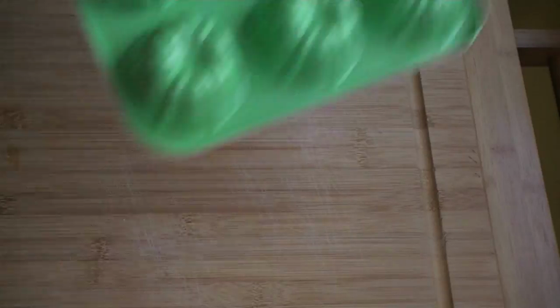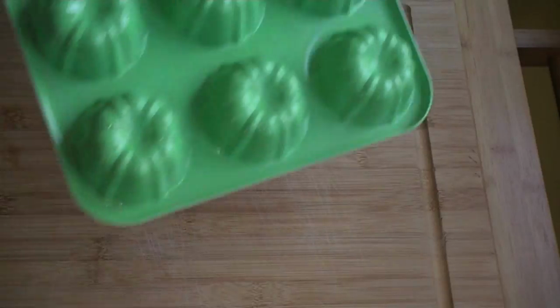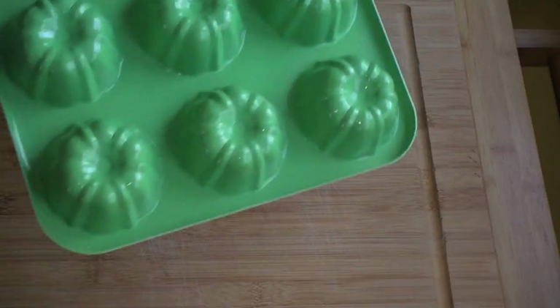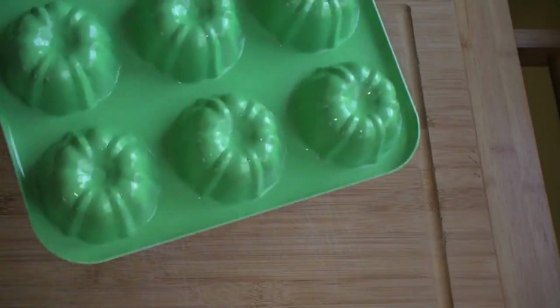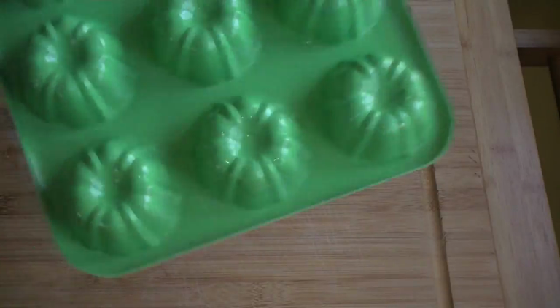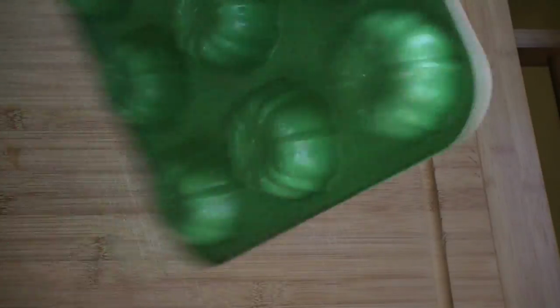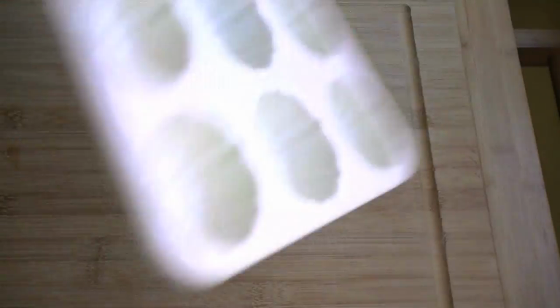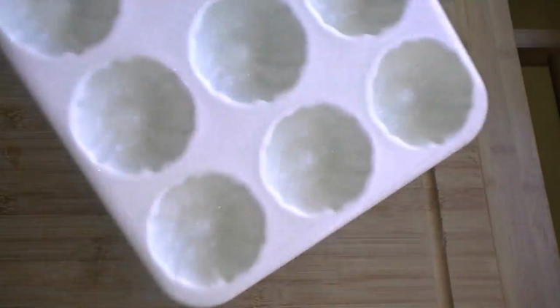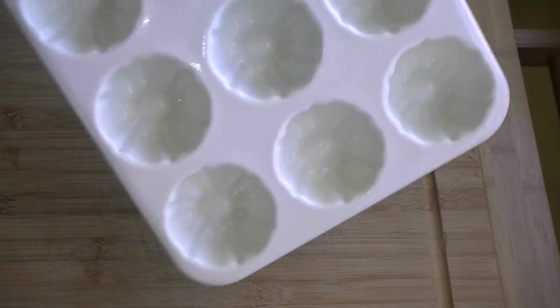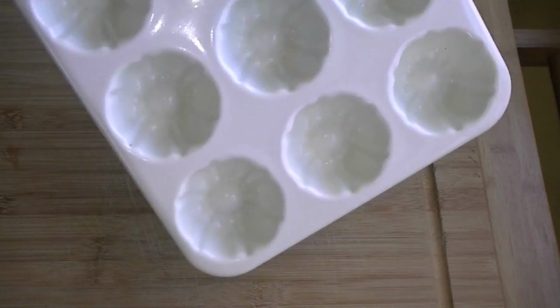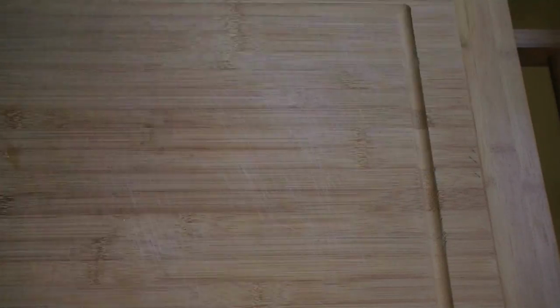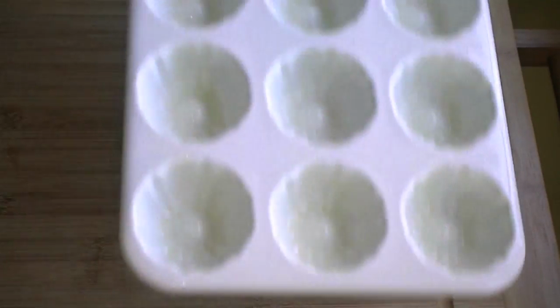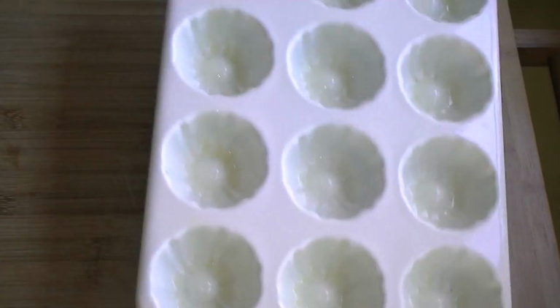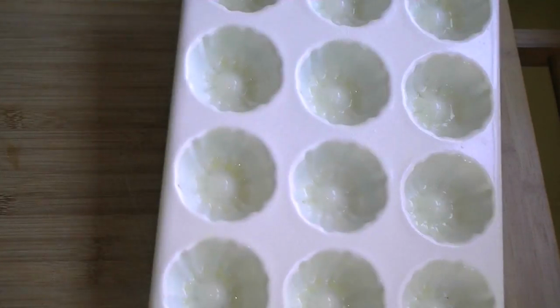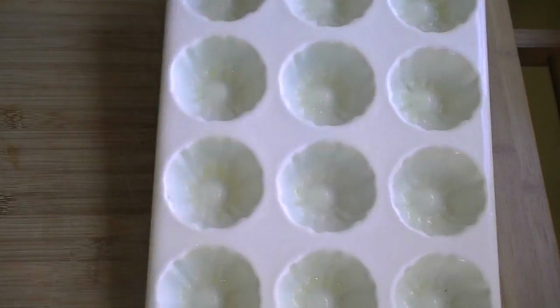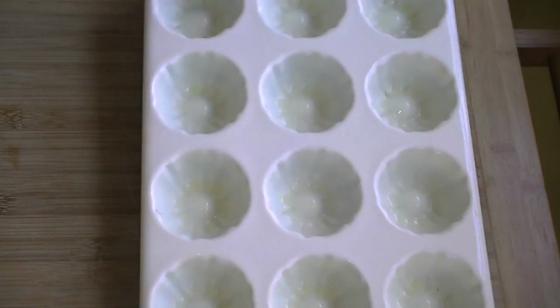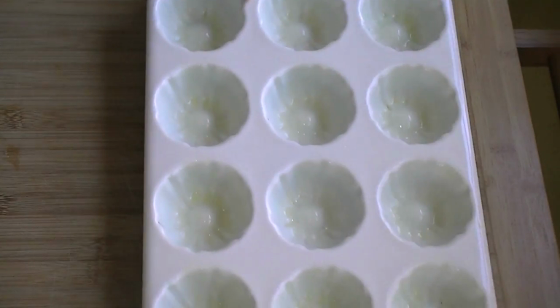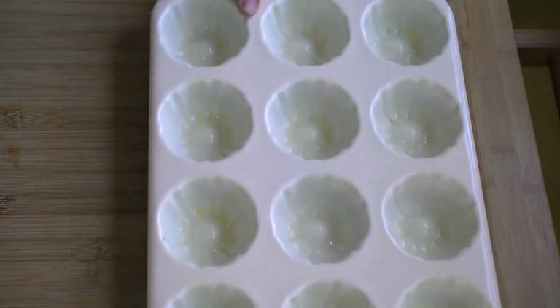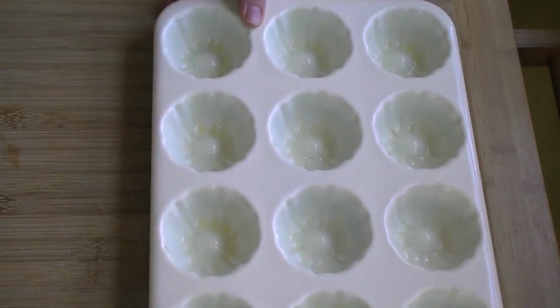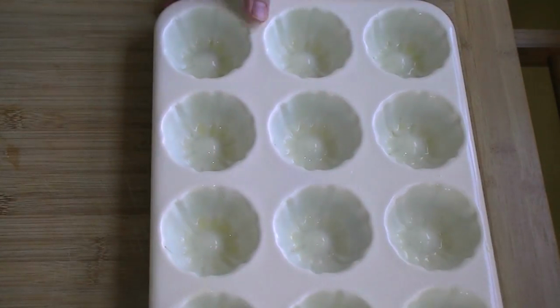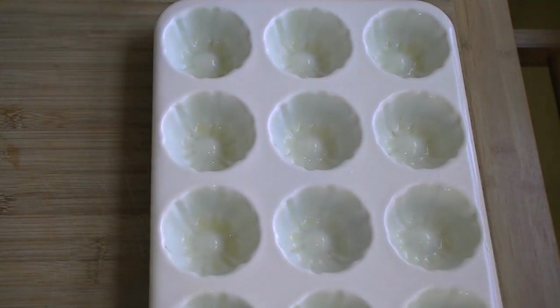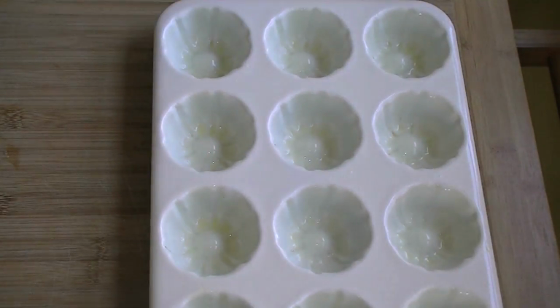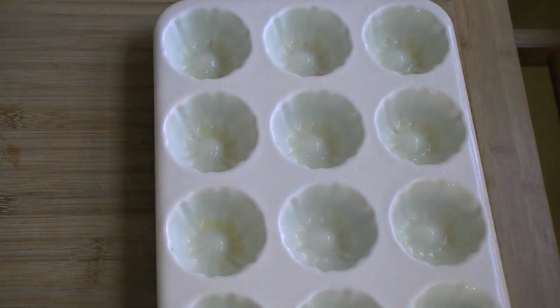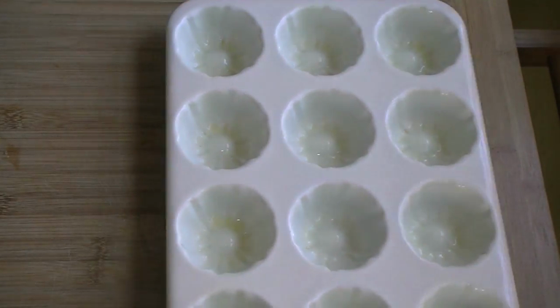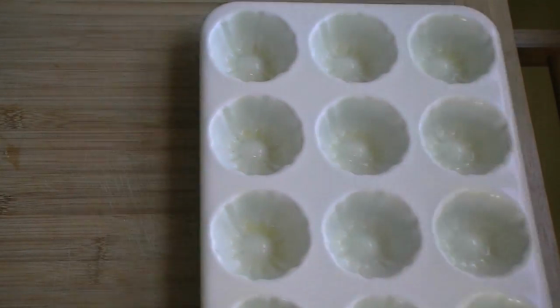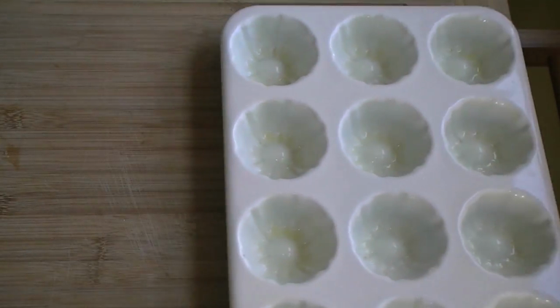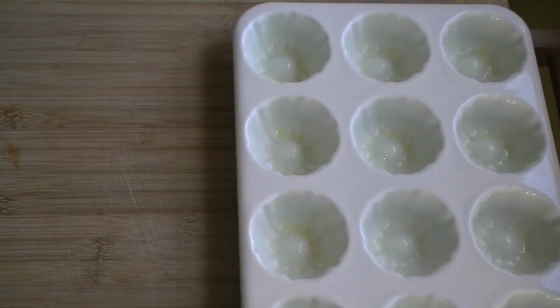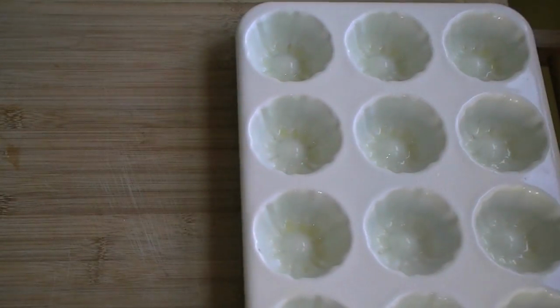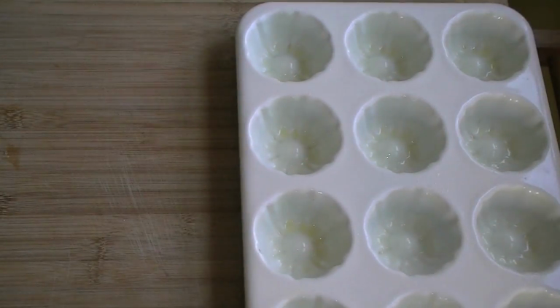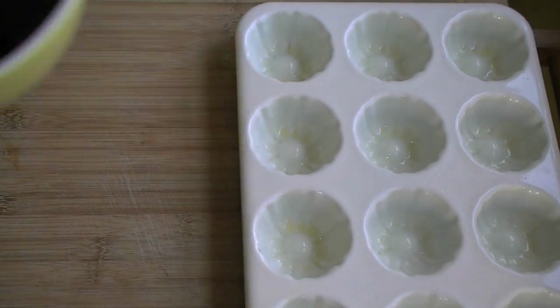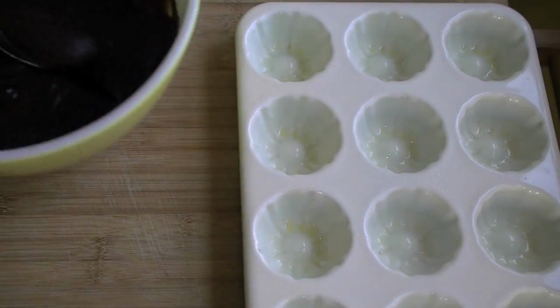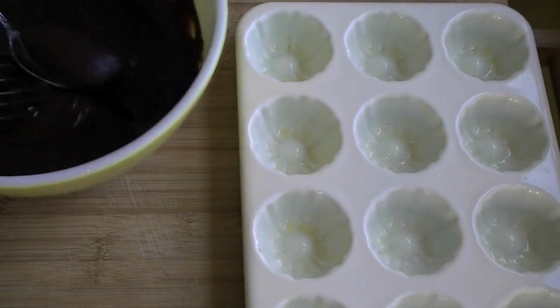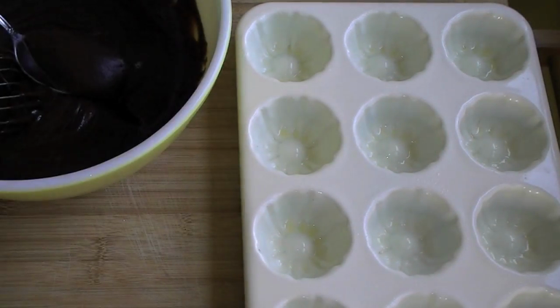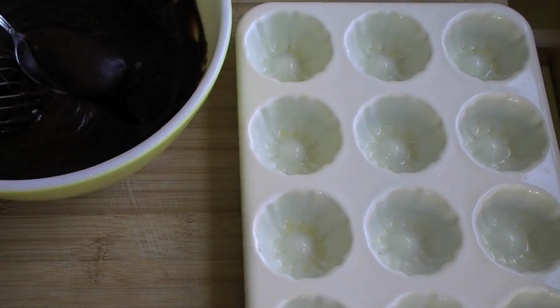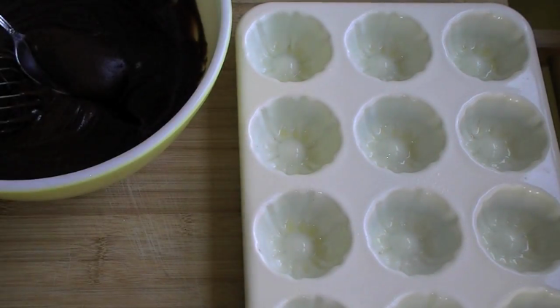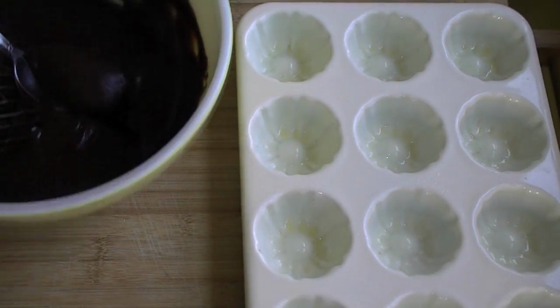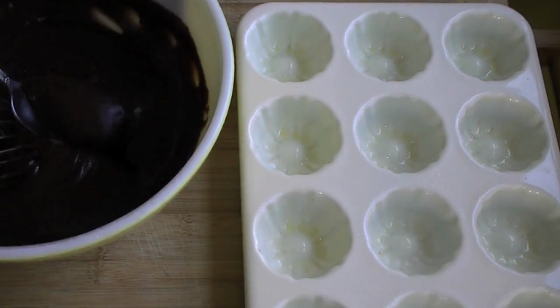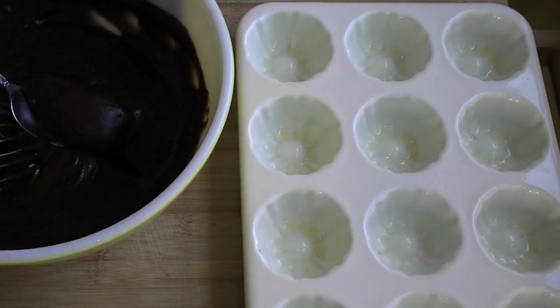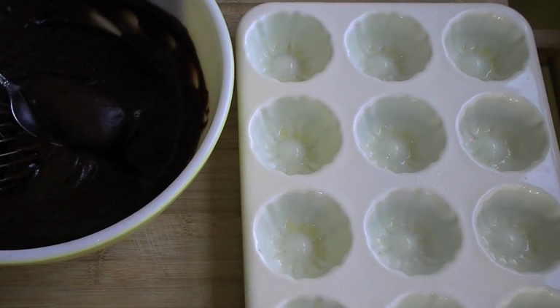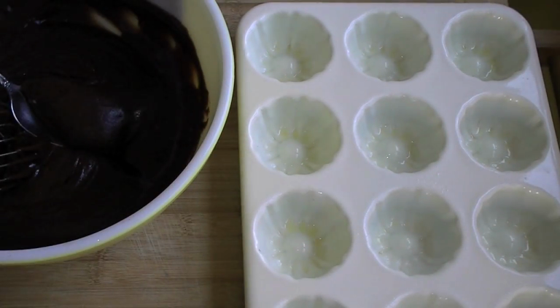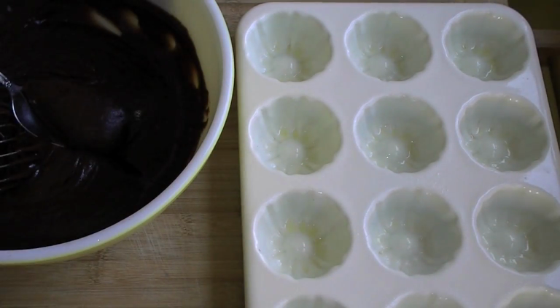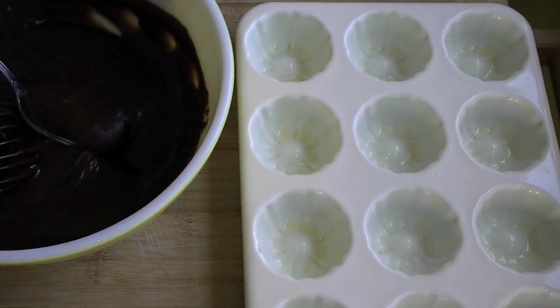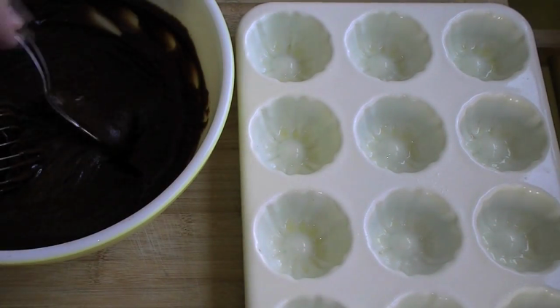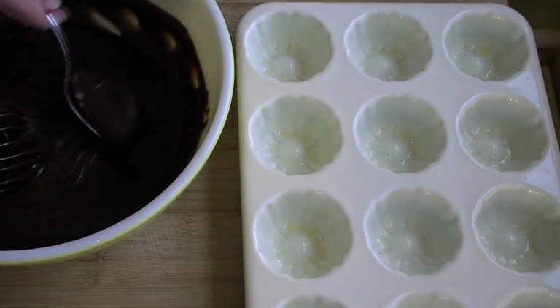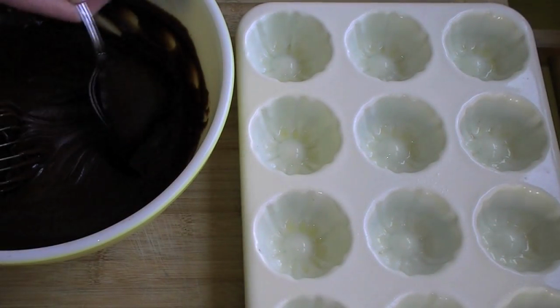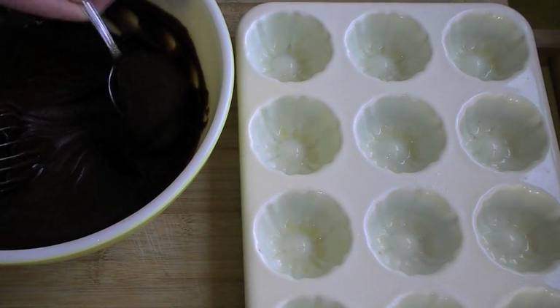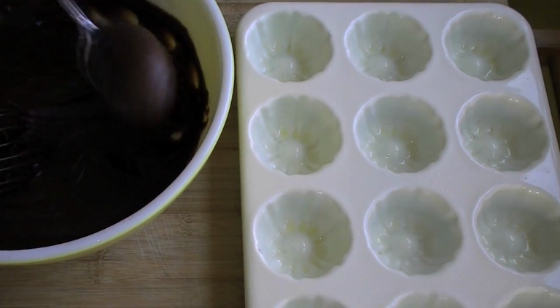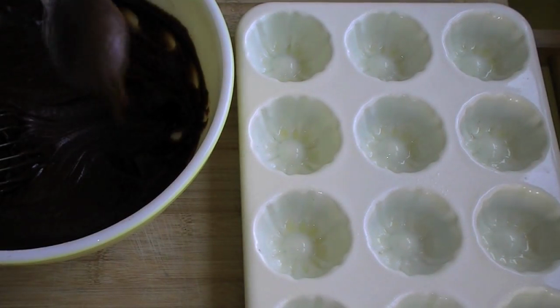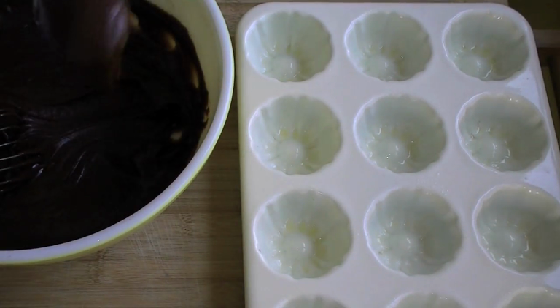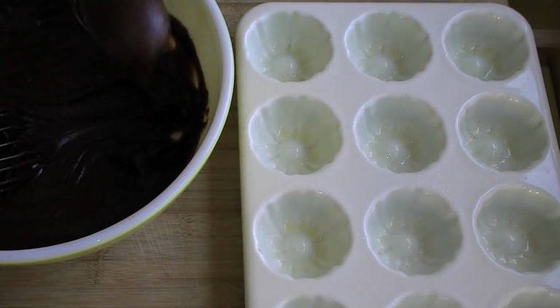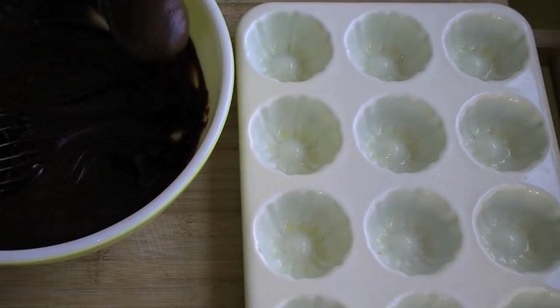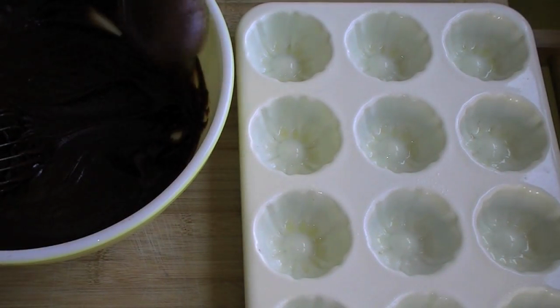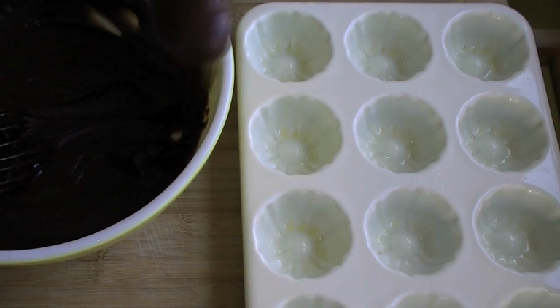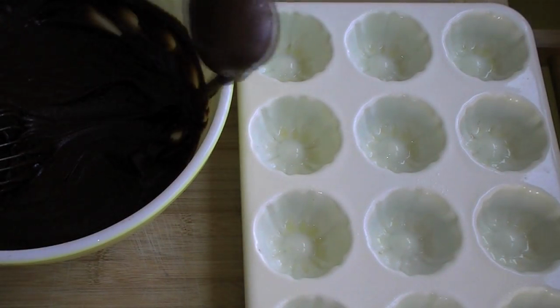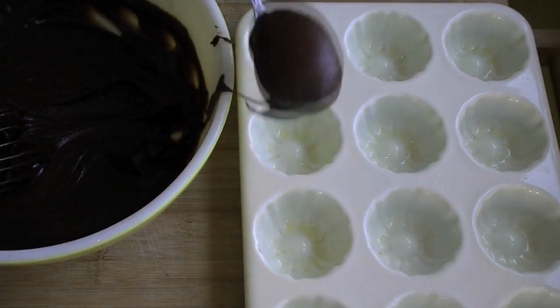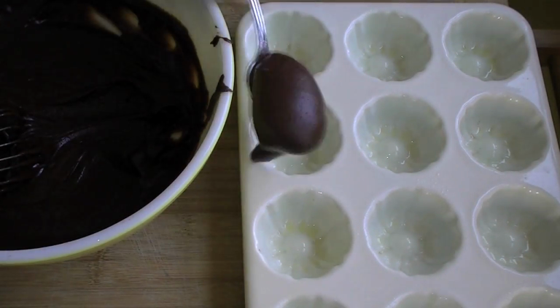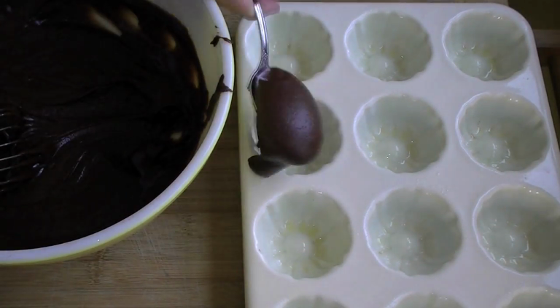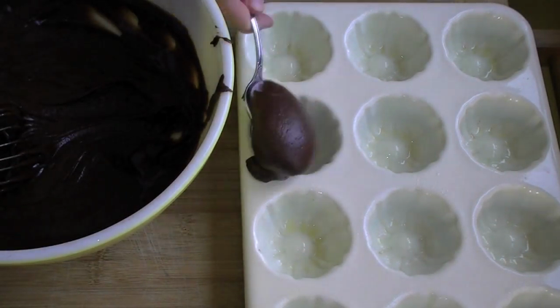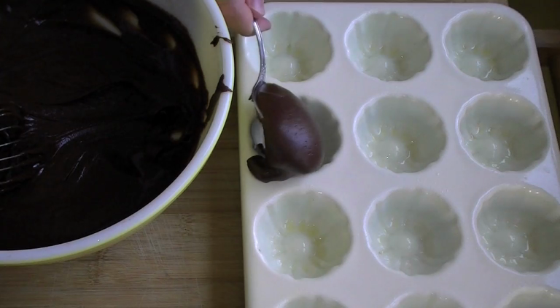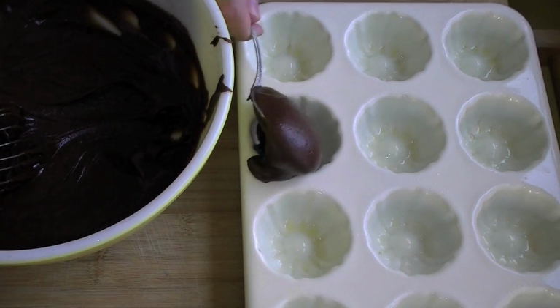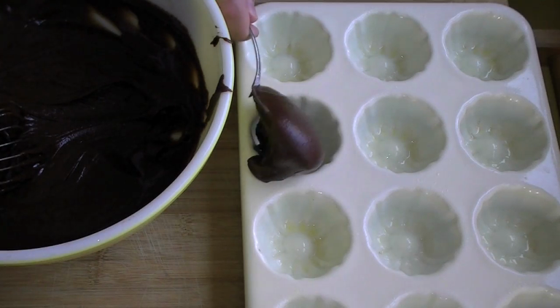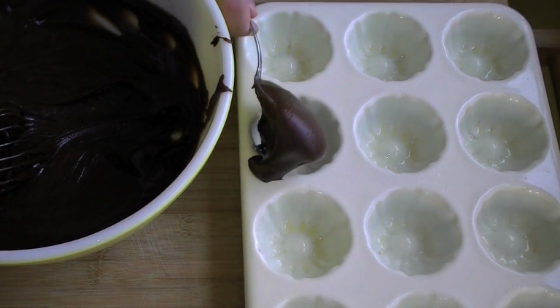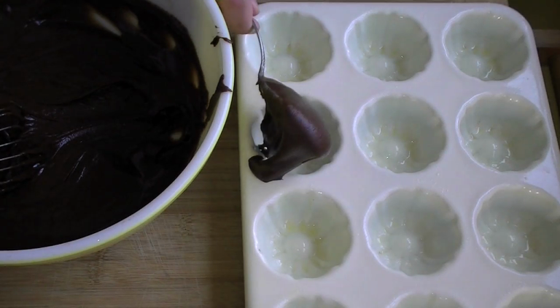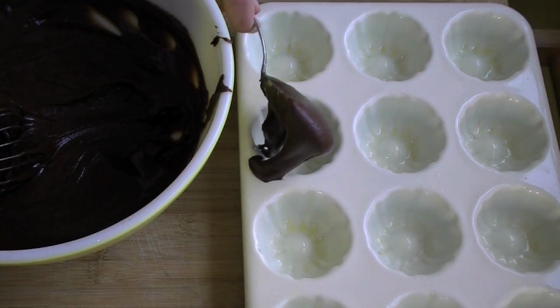Grab your mini bun pan, because everybody has one of those, and grease it. Then dollop your delicious batter into the pan.